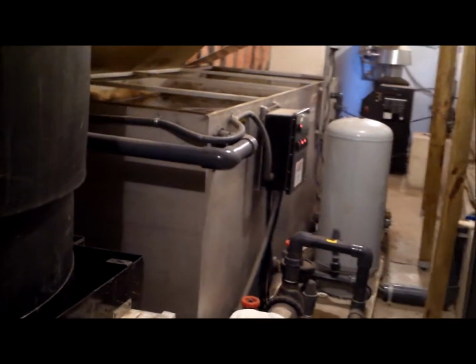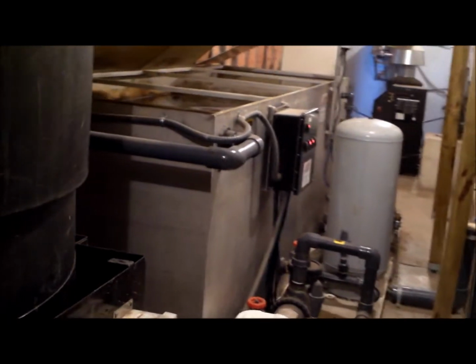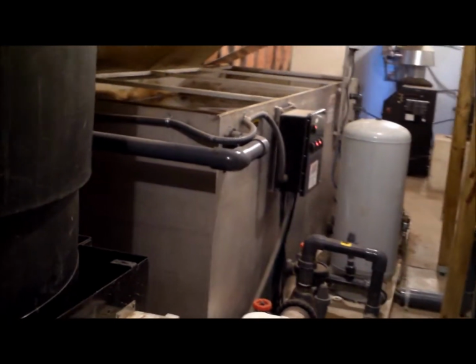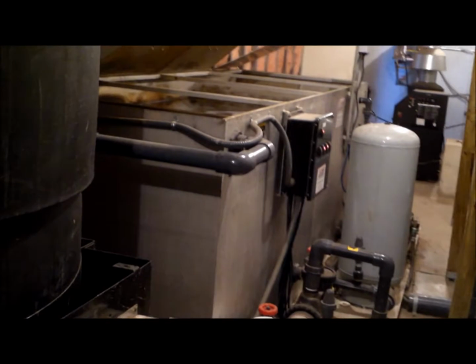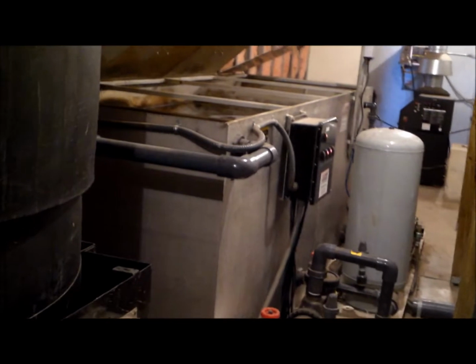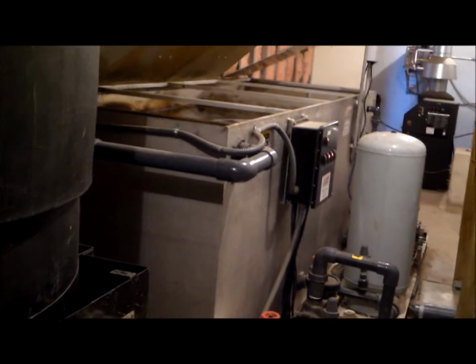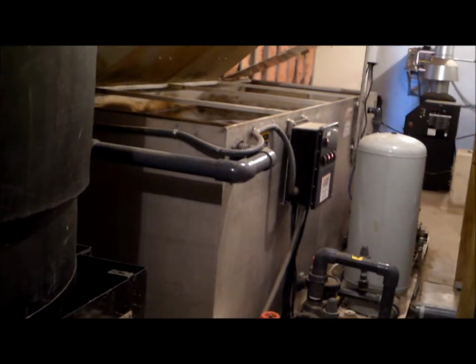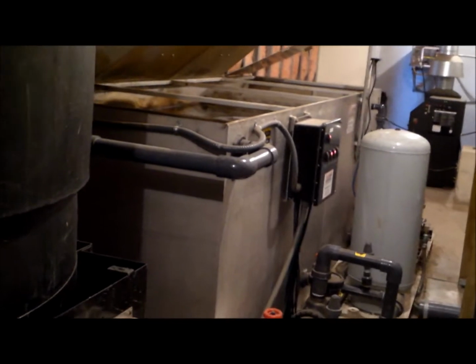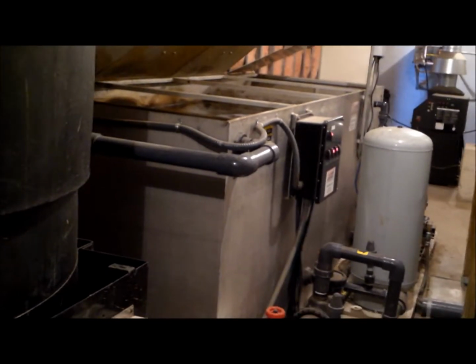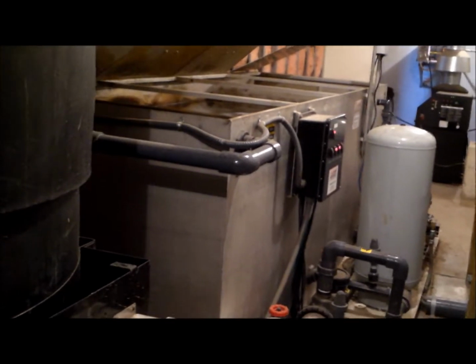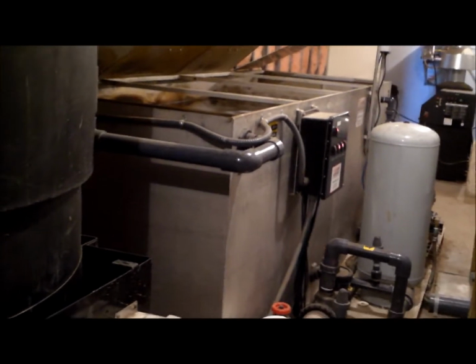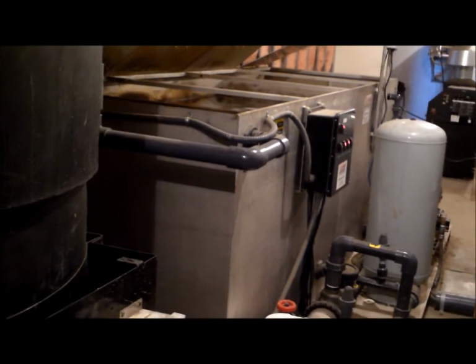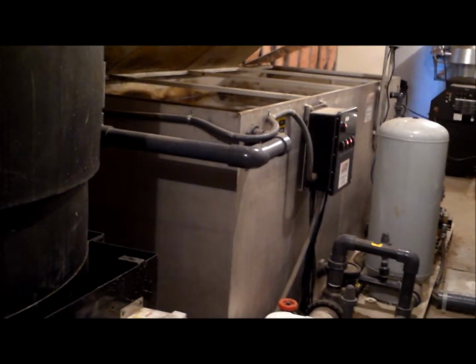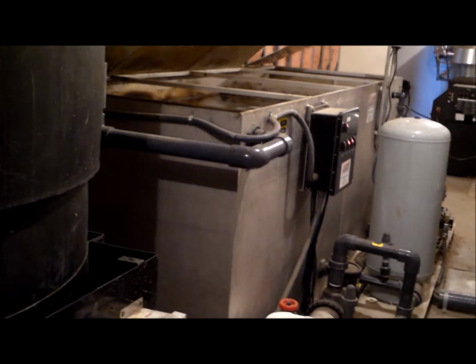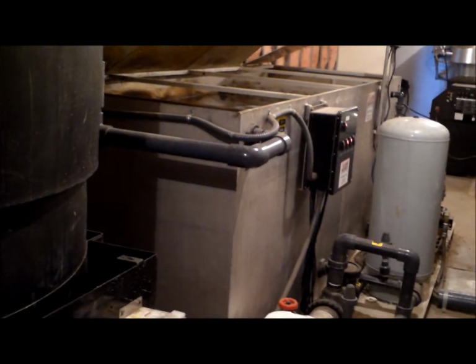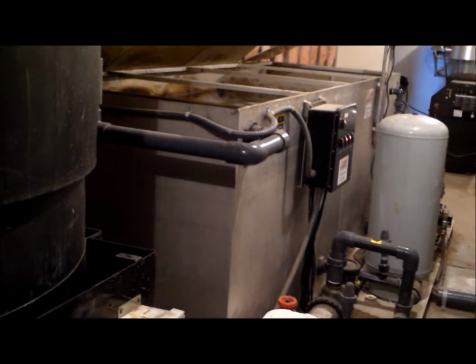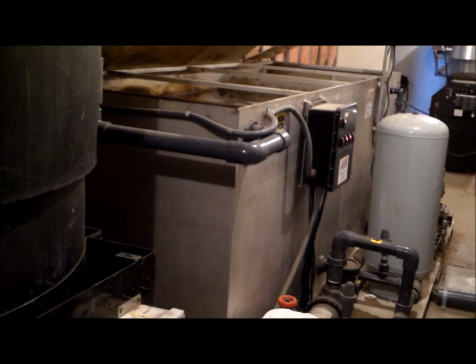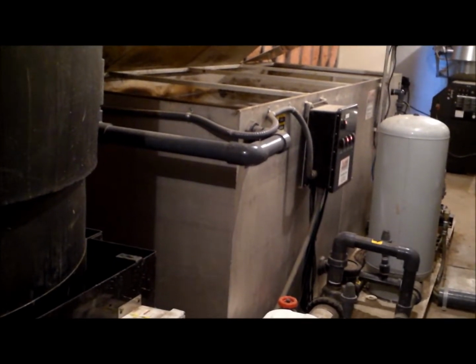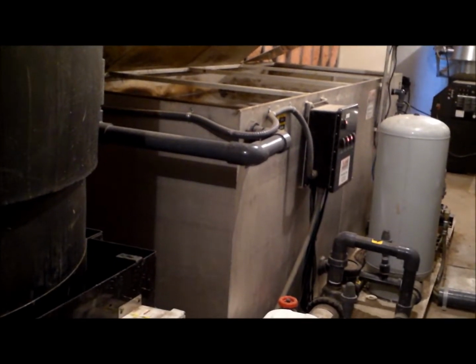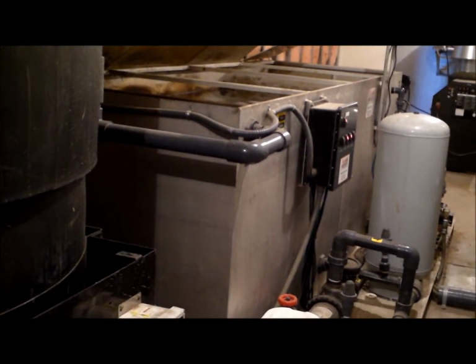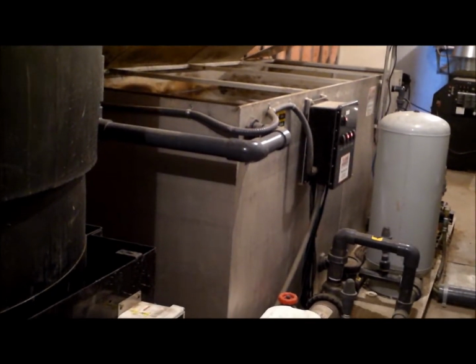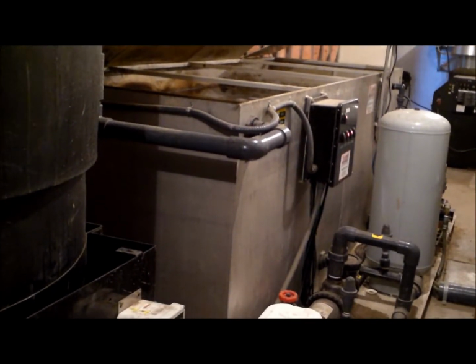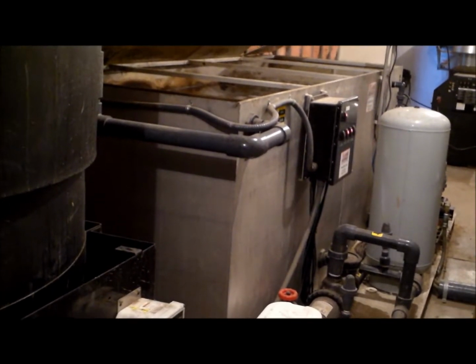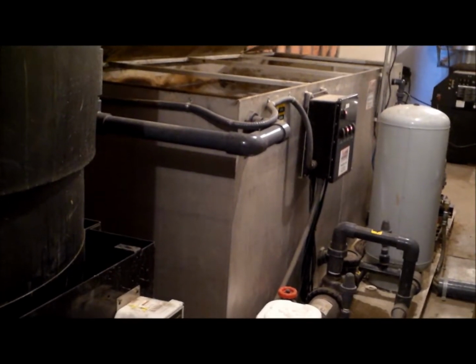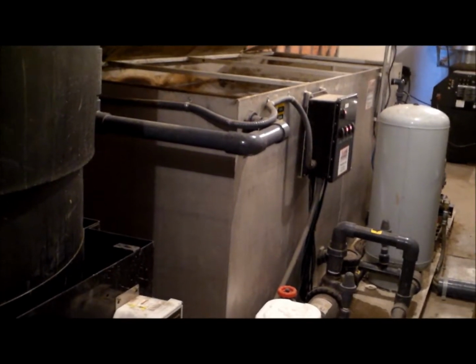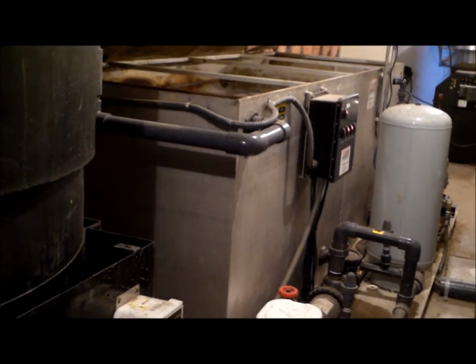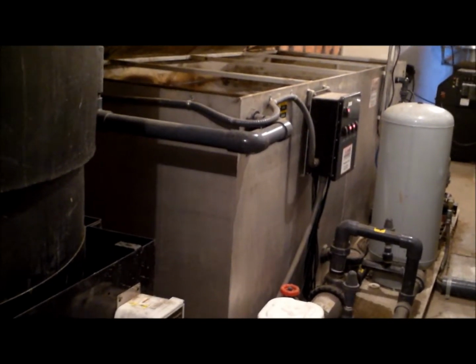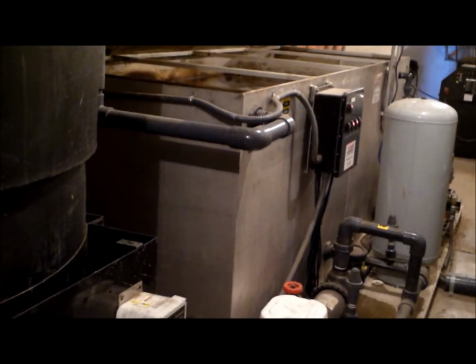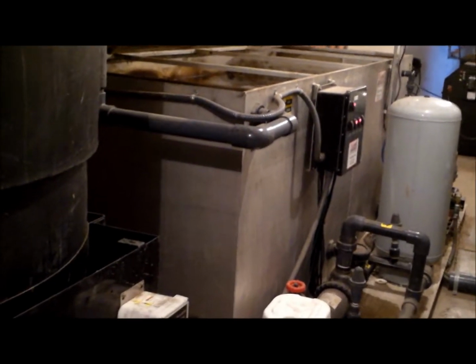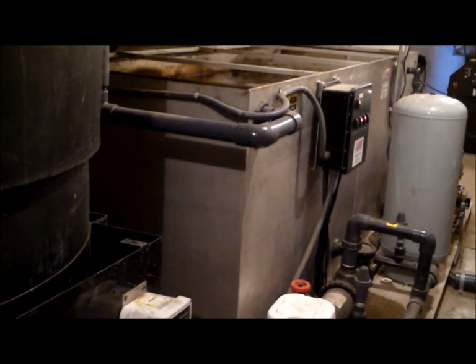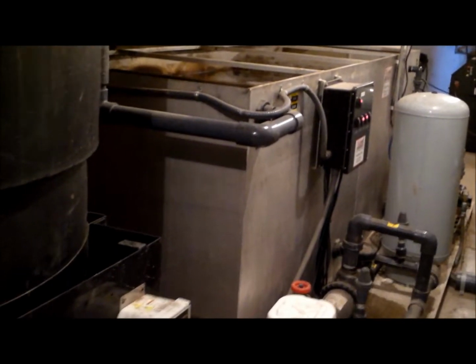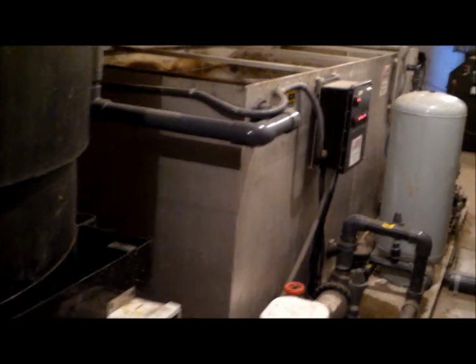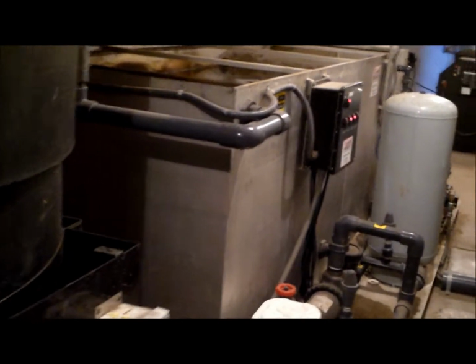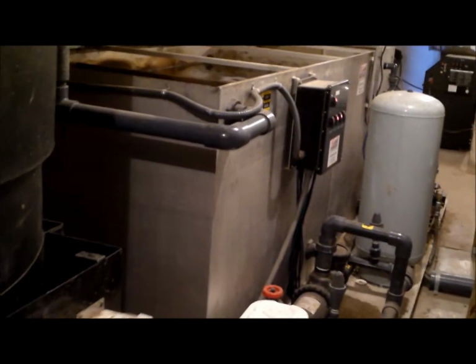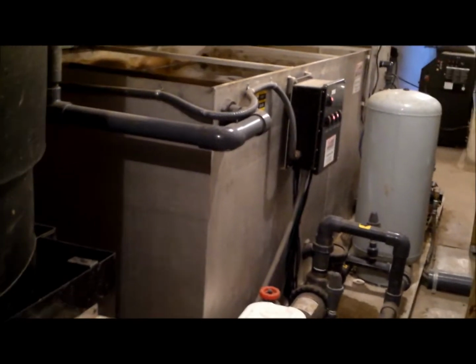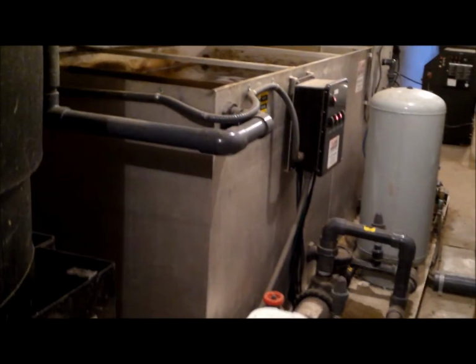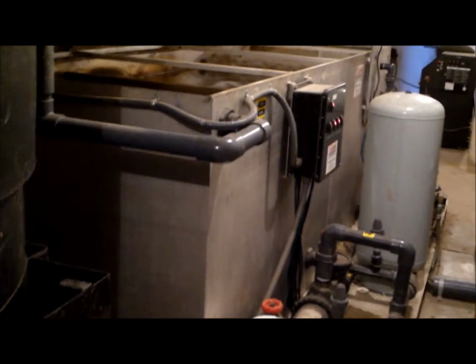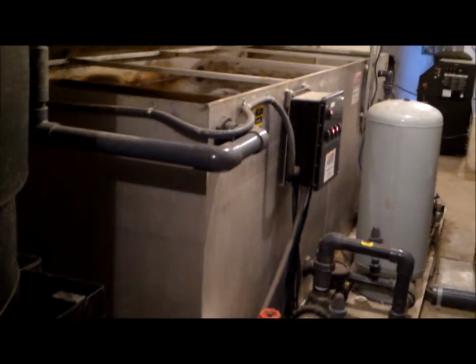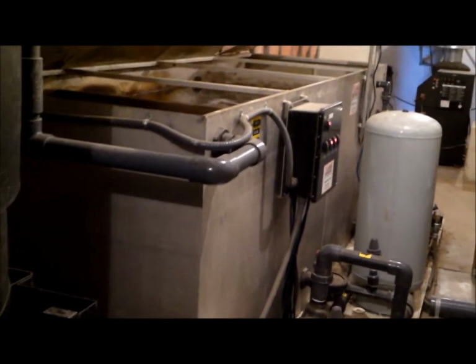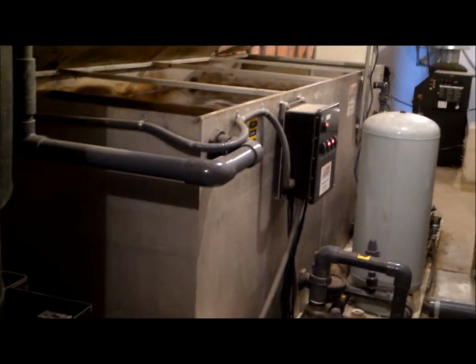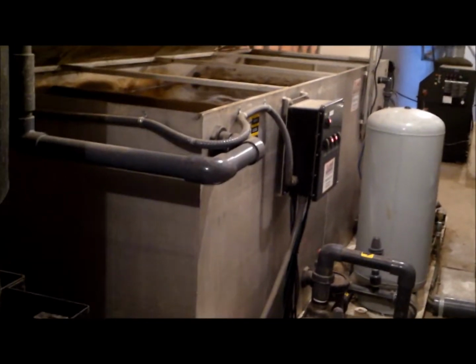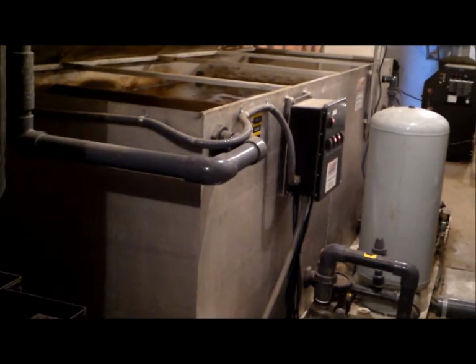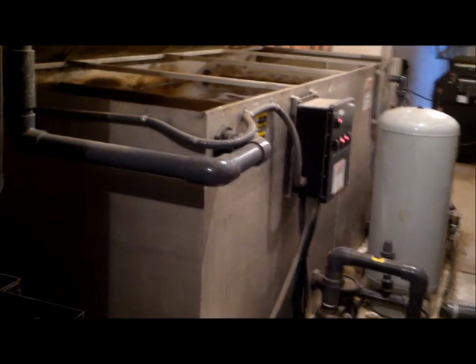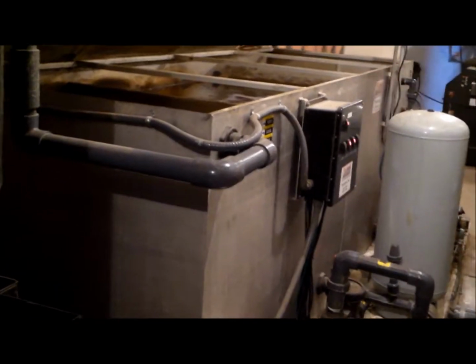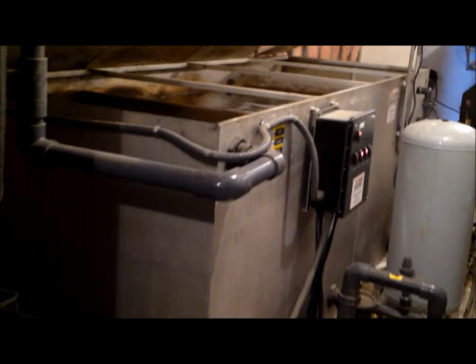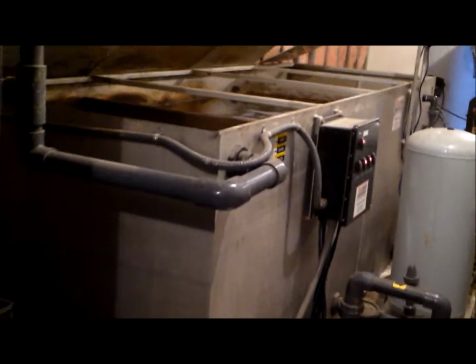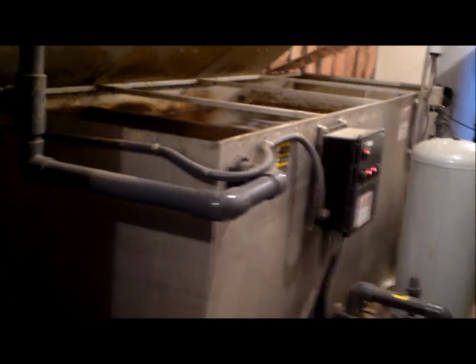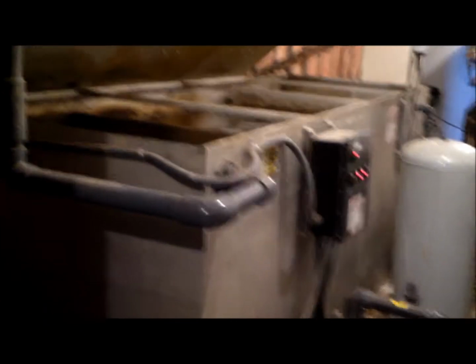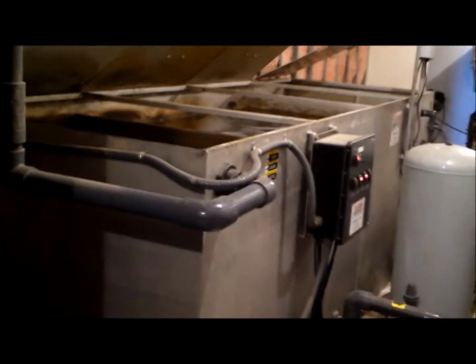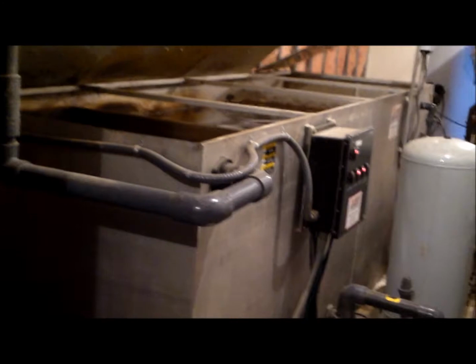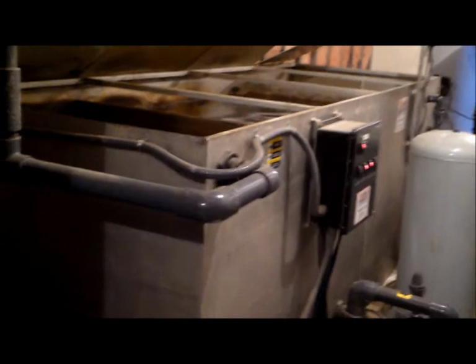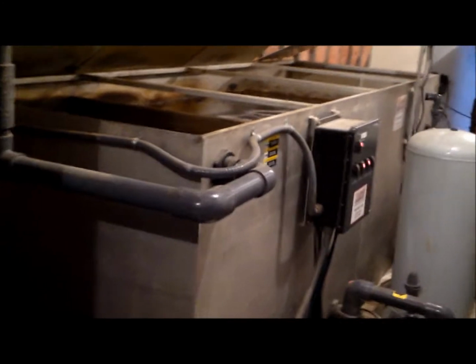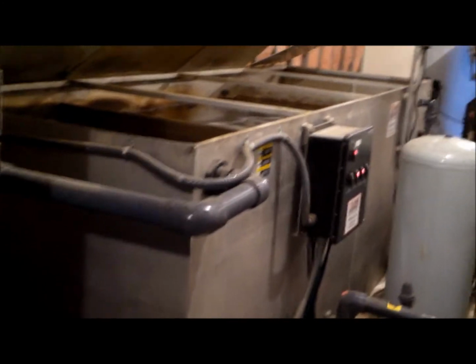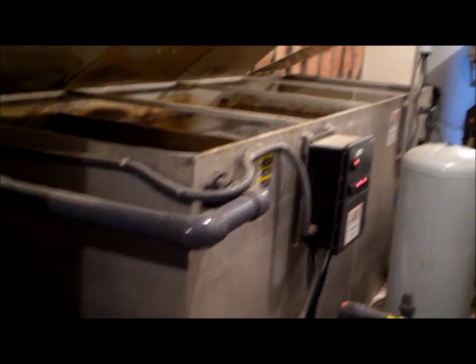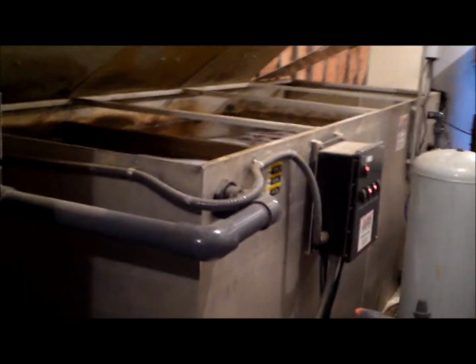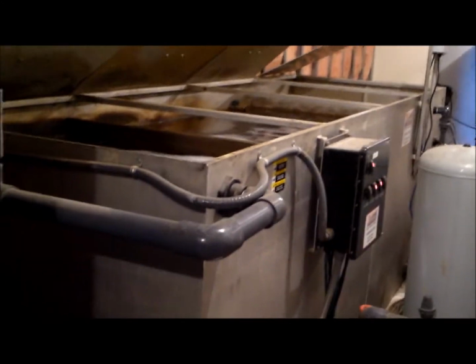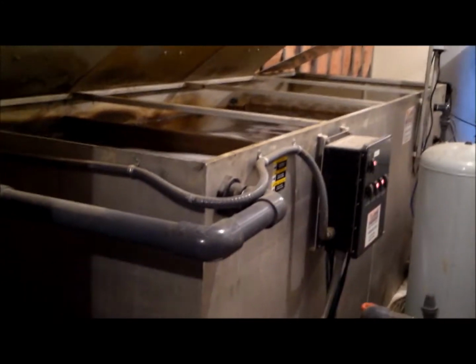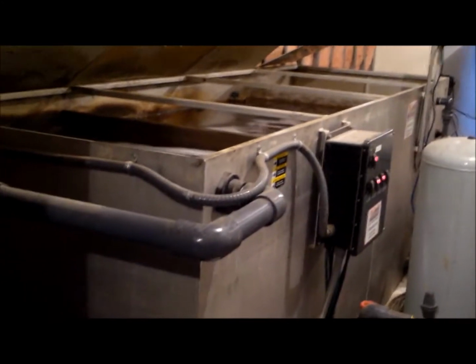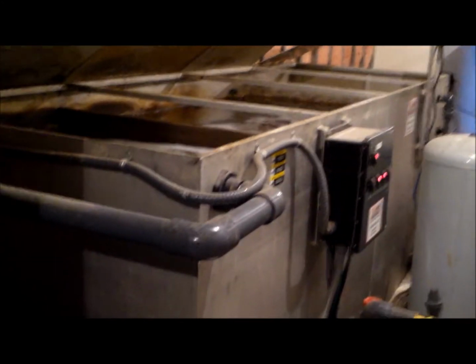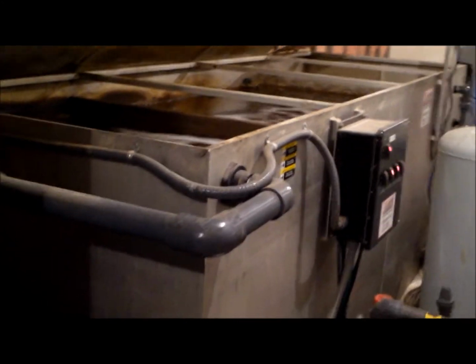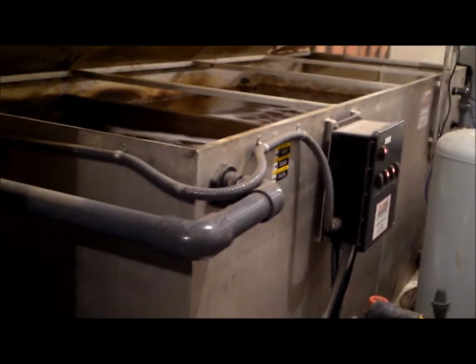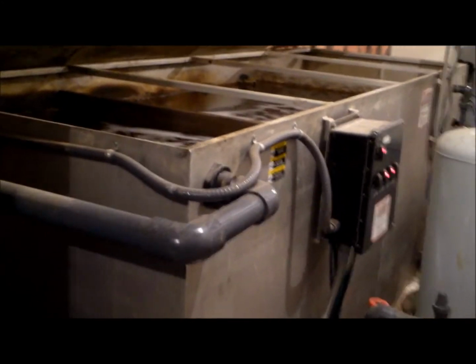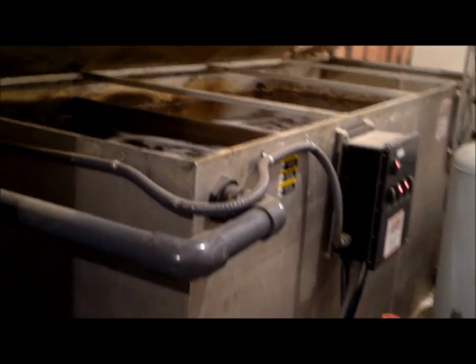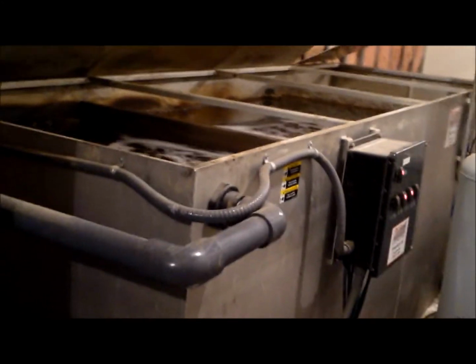This is one of our older systems, a little over eight years, and still processes to perfection.